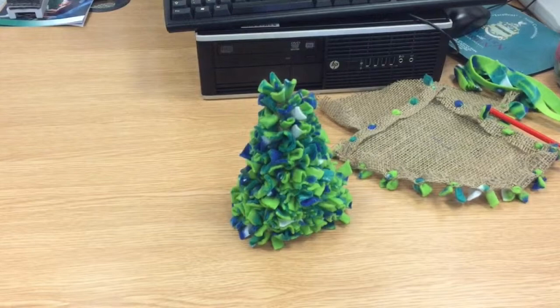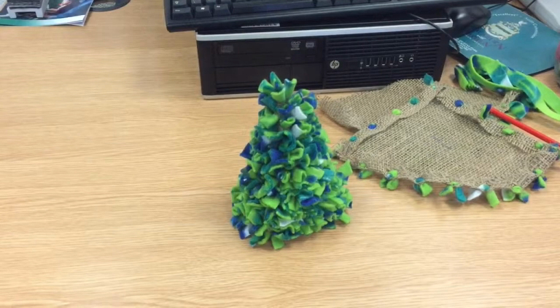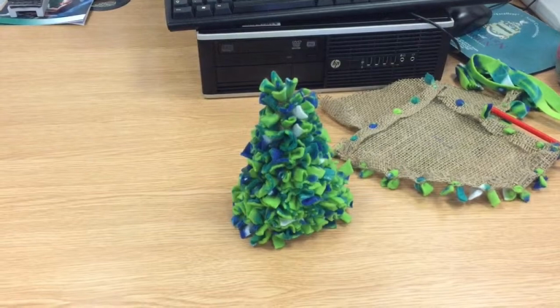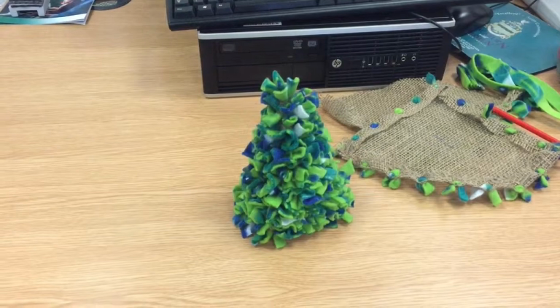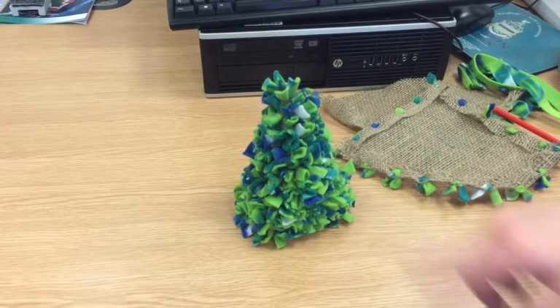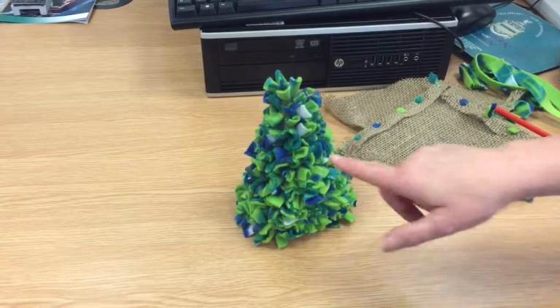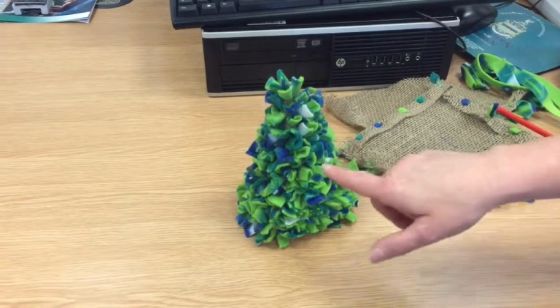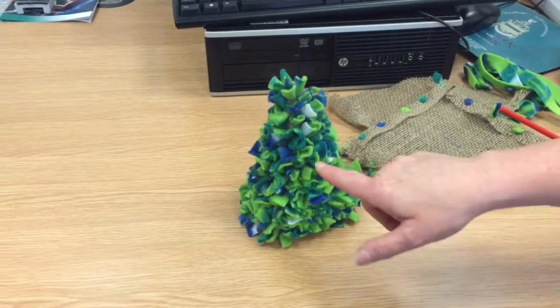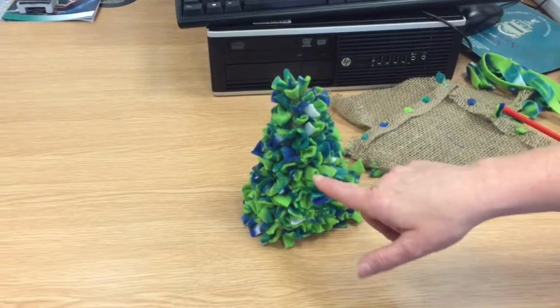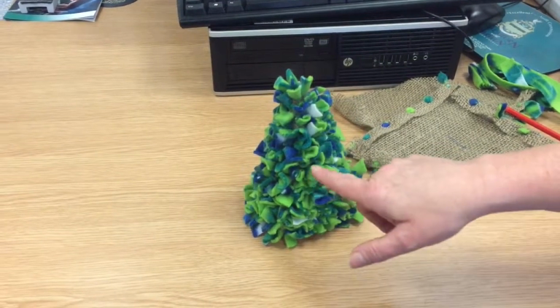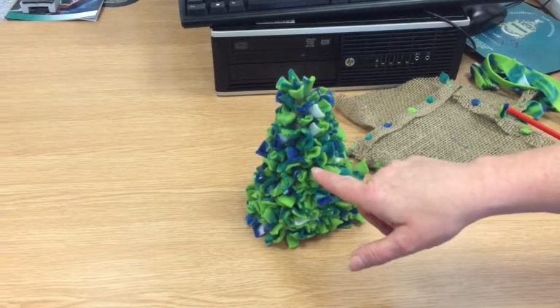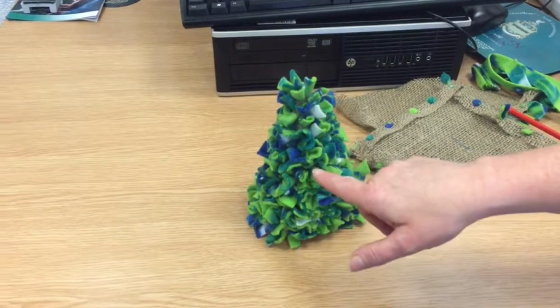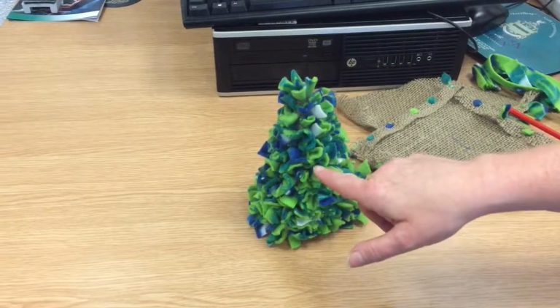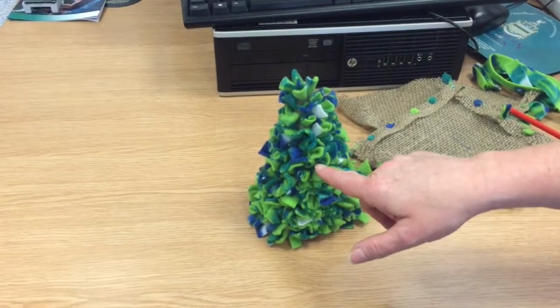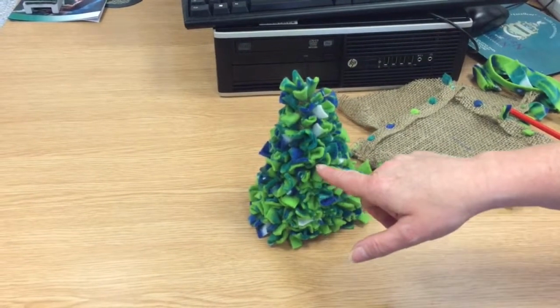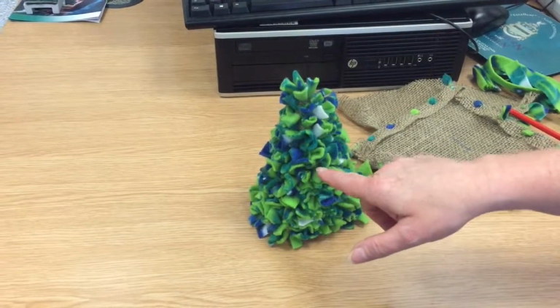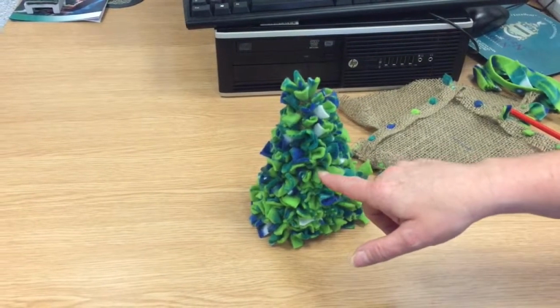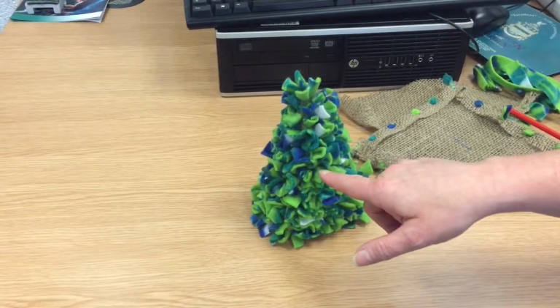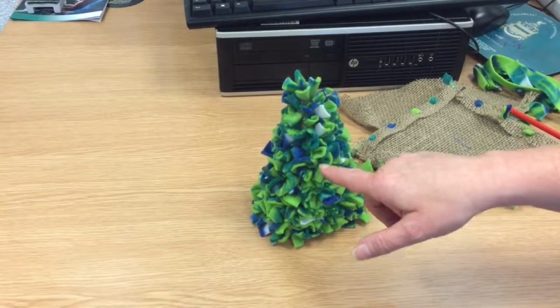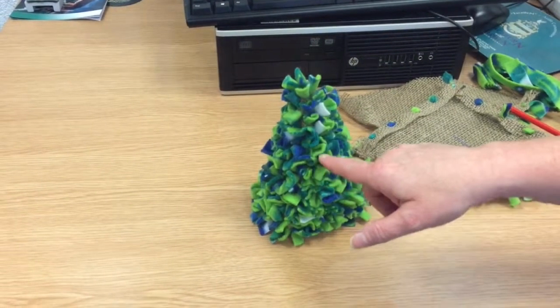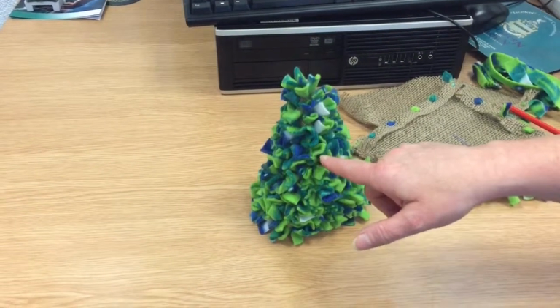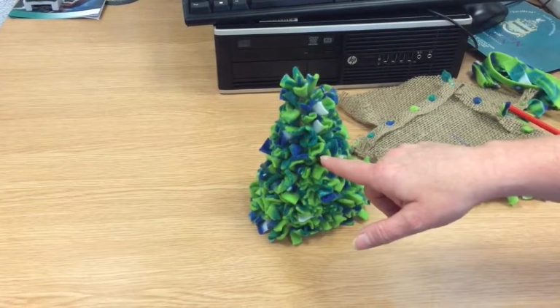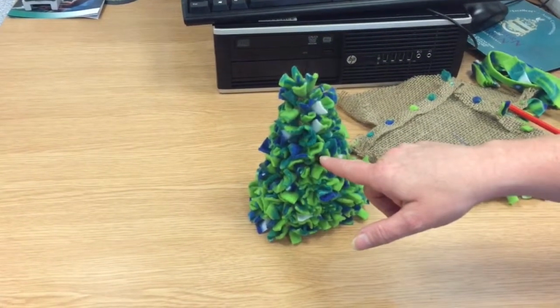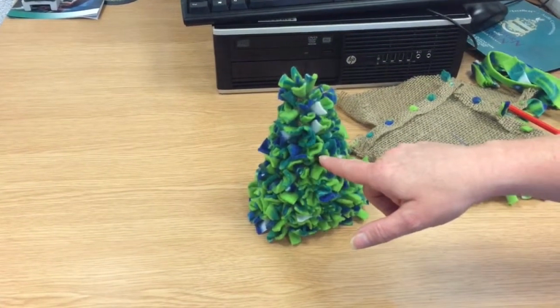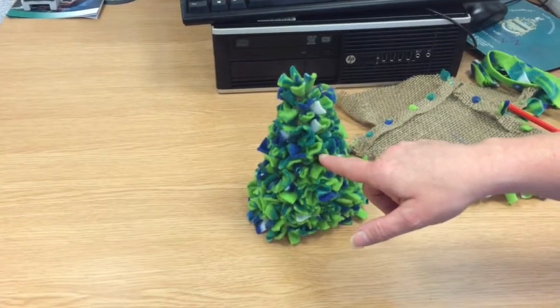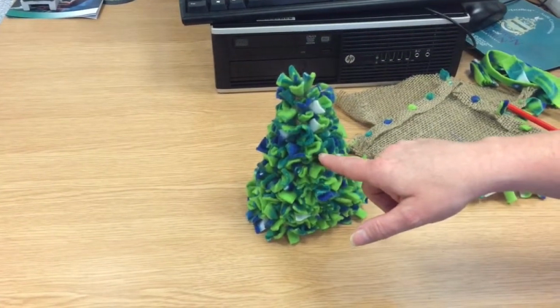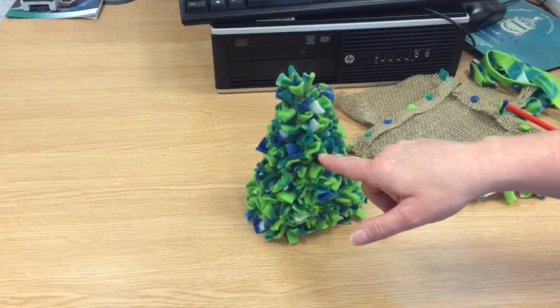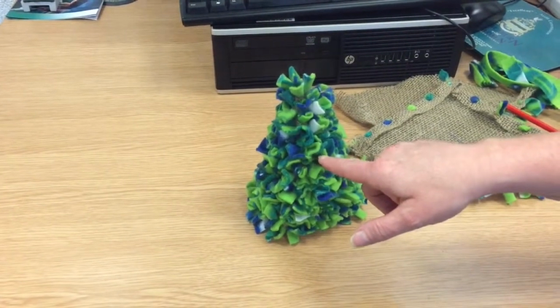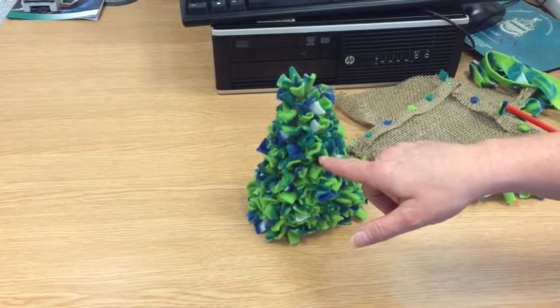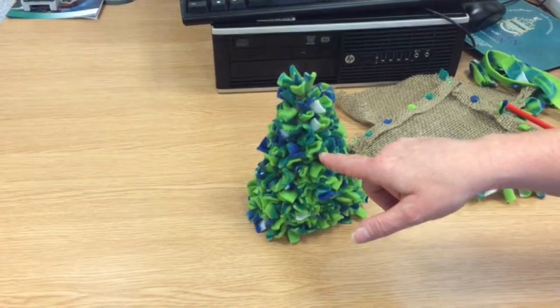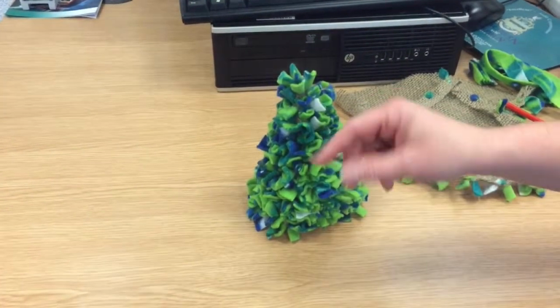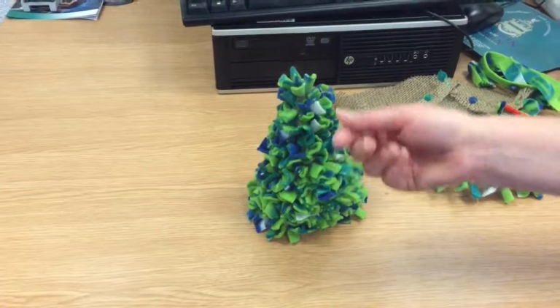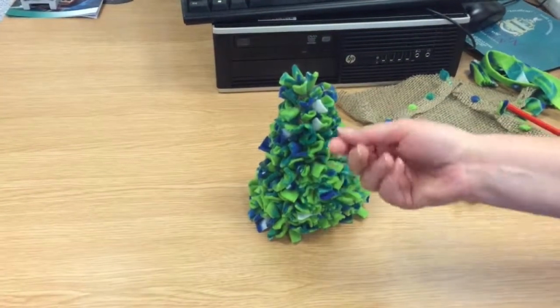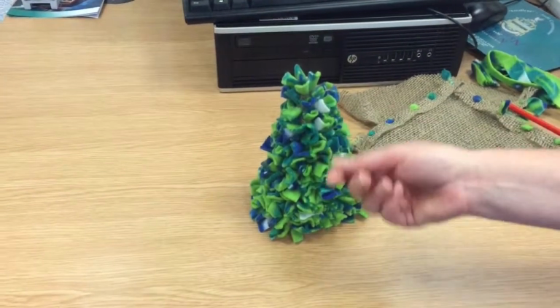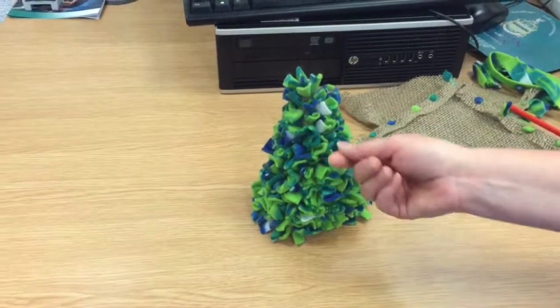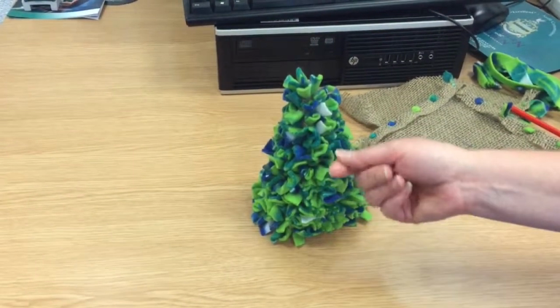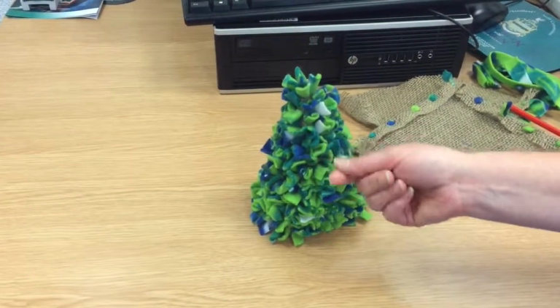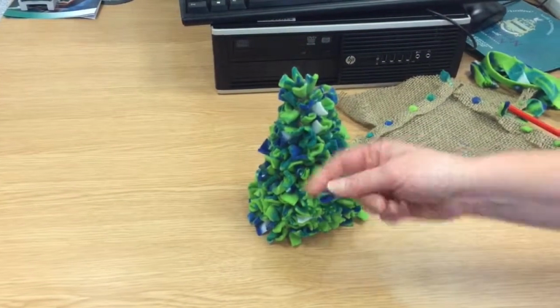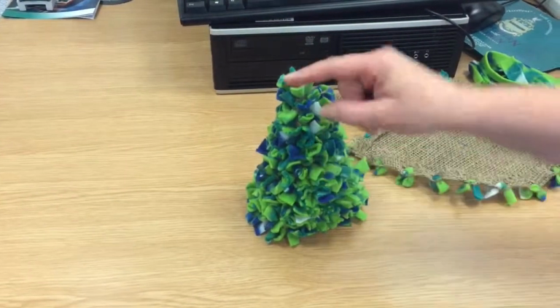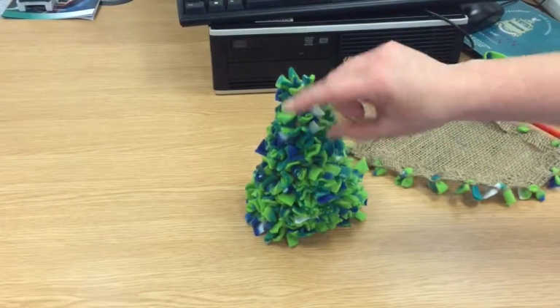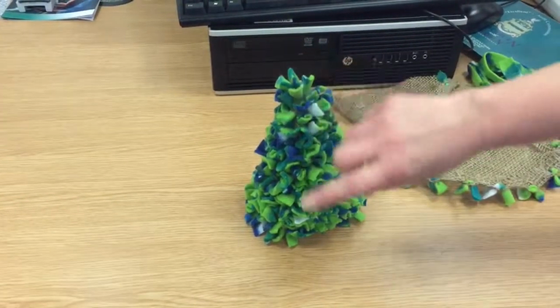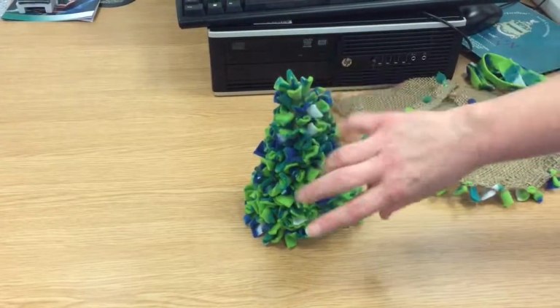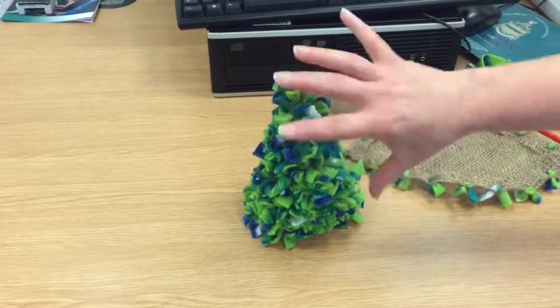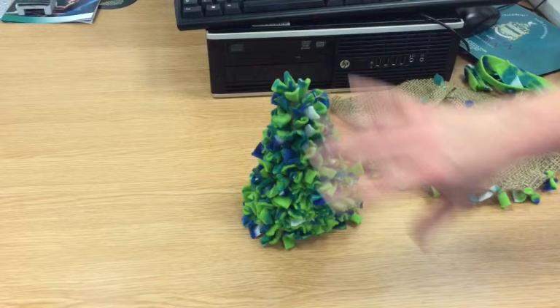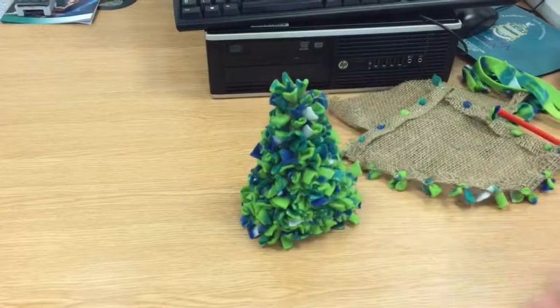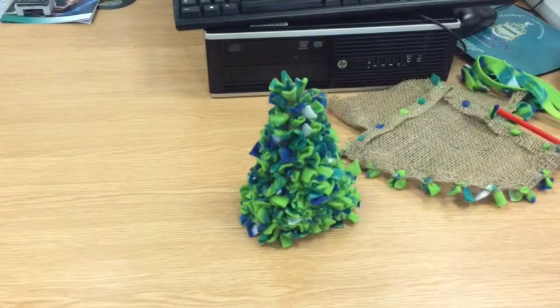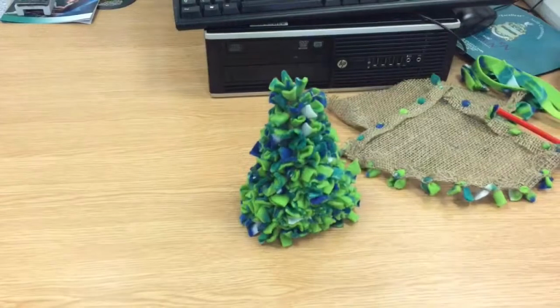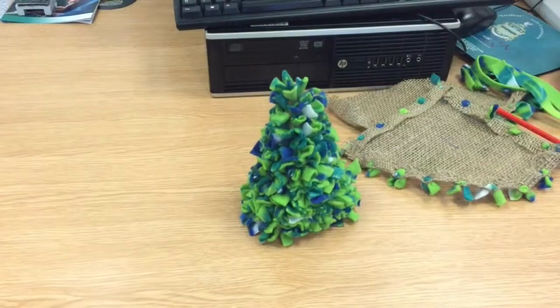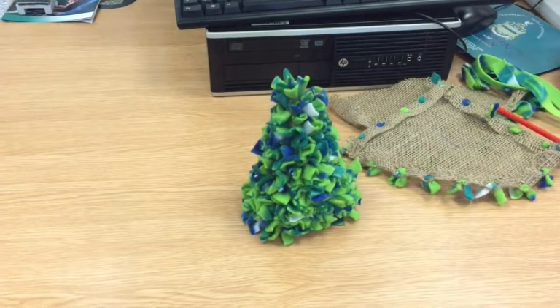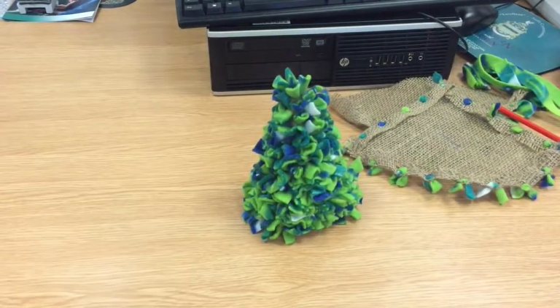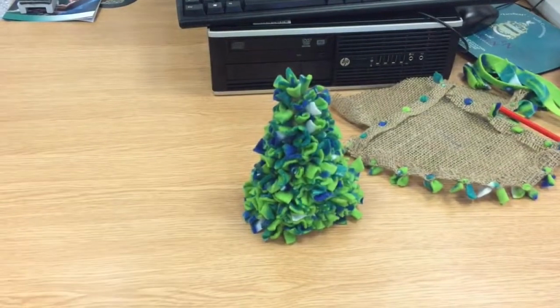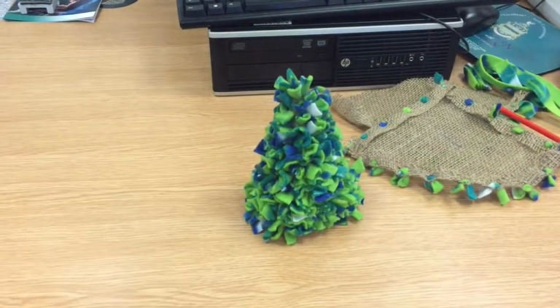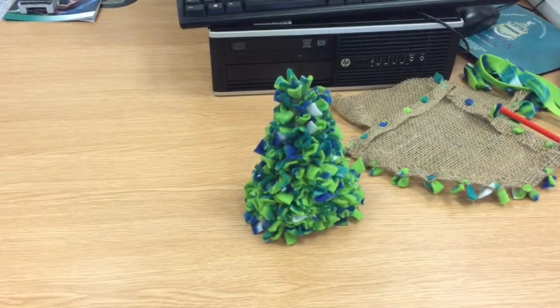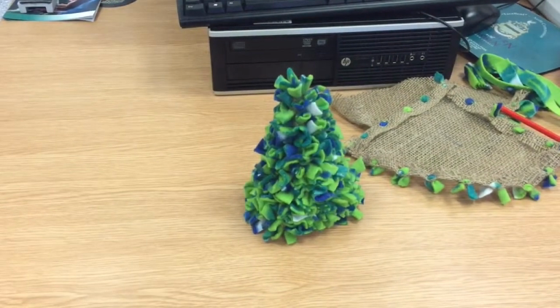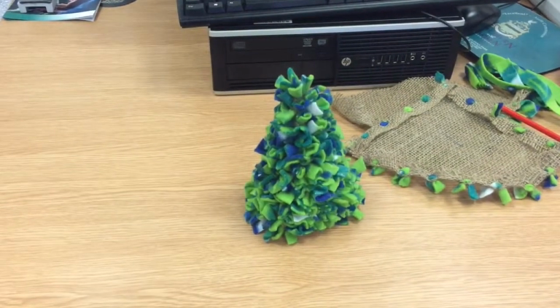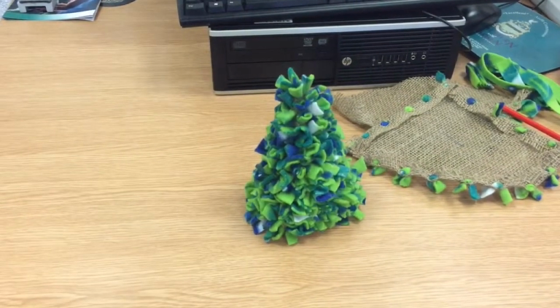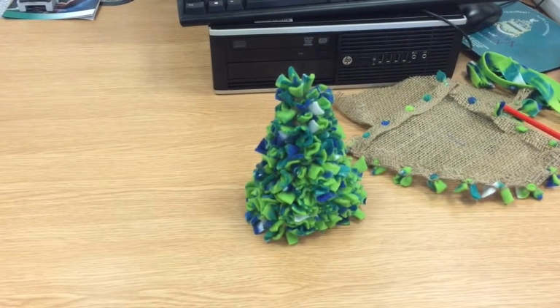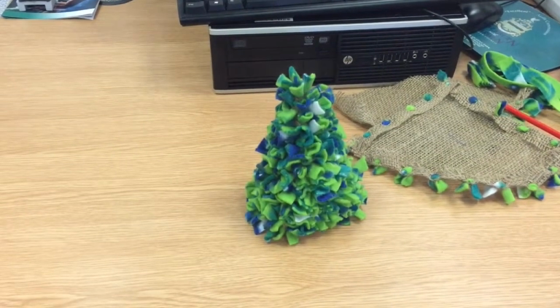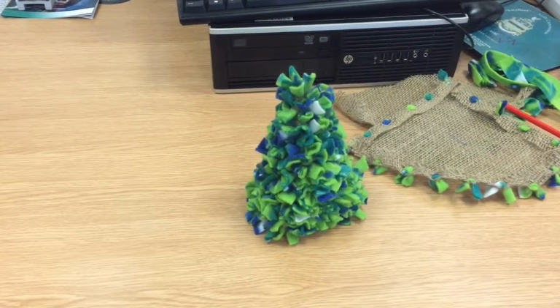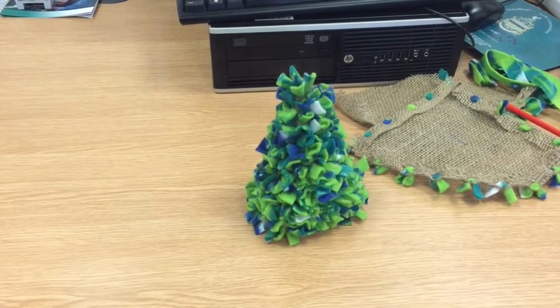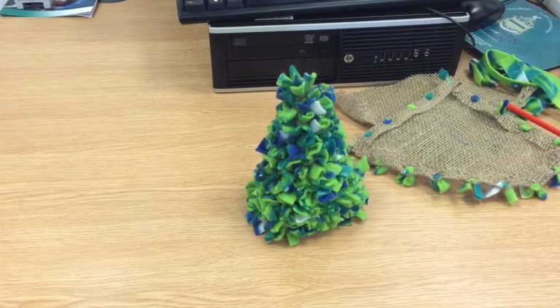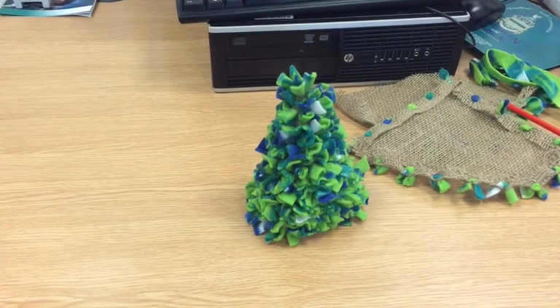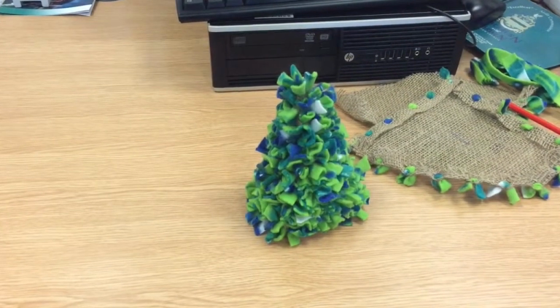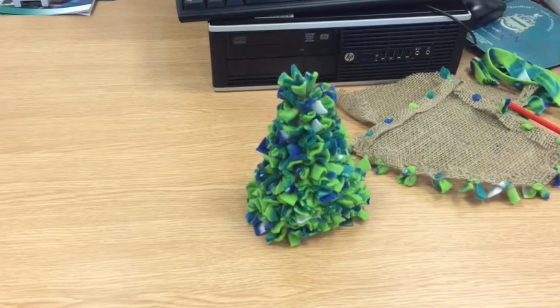If you wanted to, you could then prod chocolates through — twist the end of a chocolate through — to have chocolates on it as an extra treat.